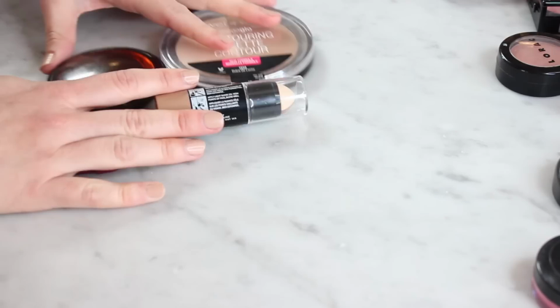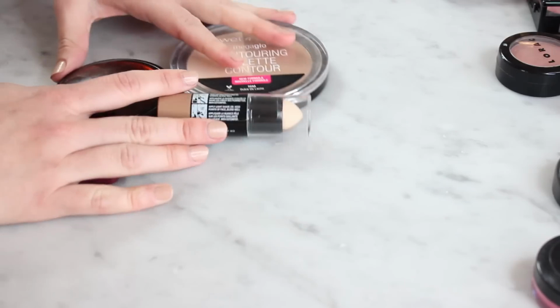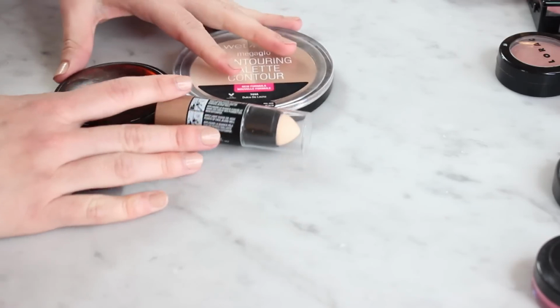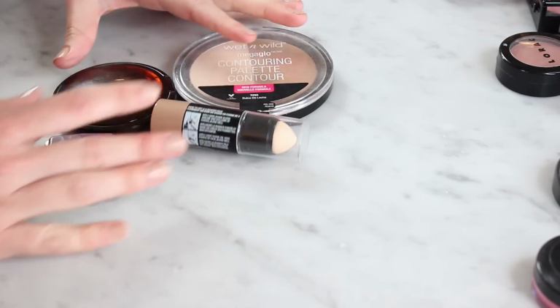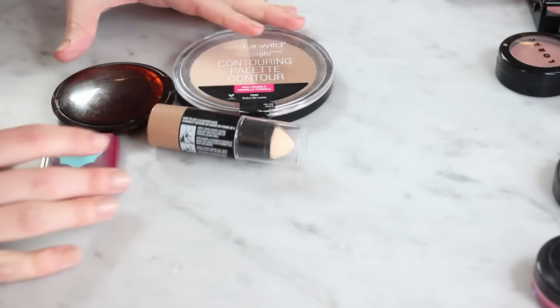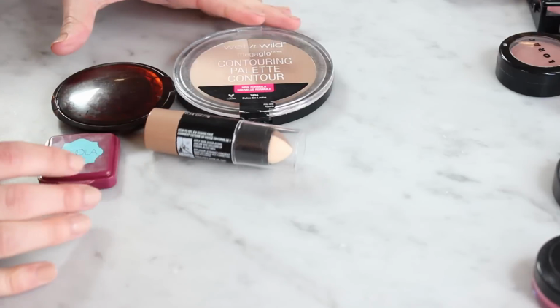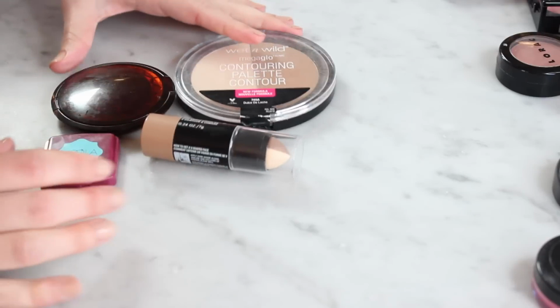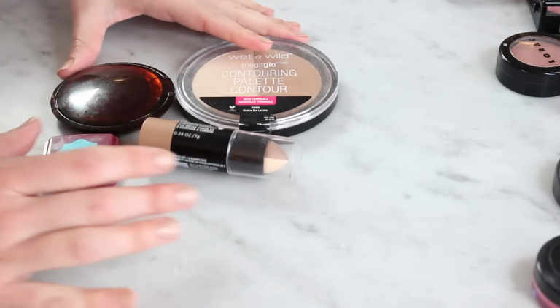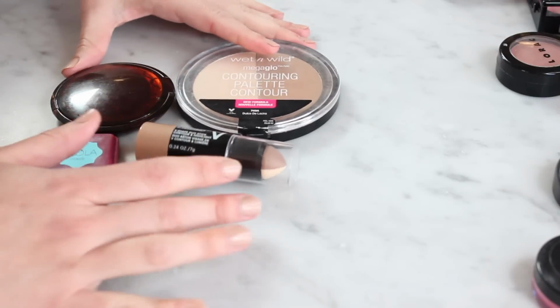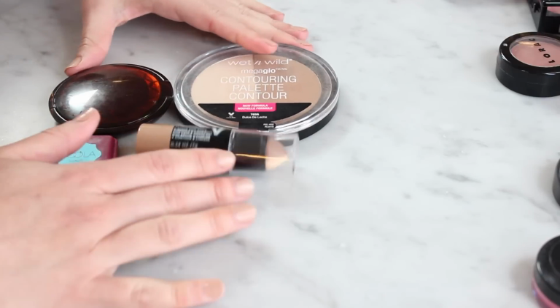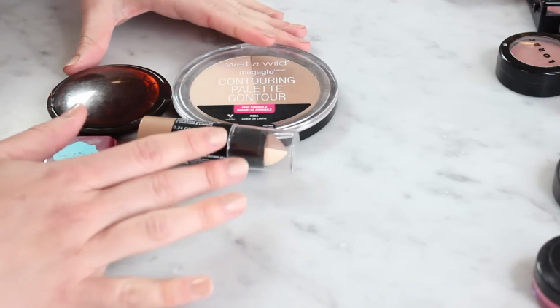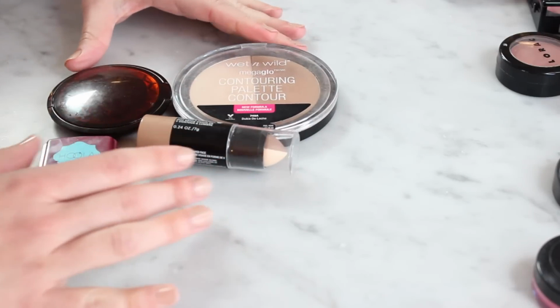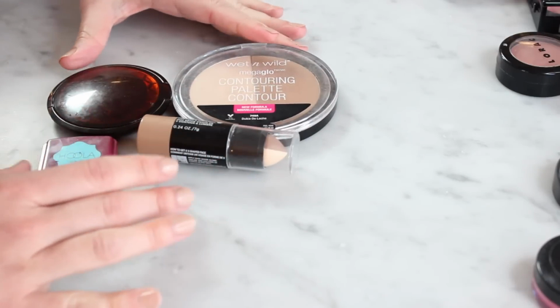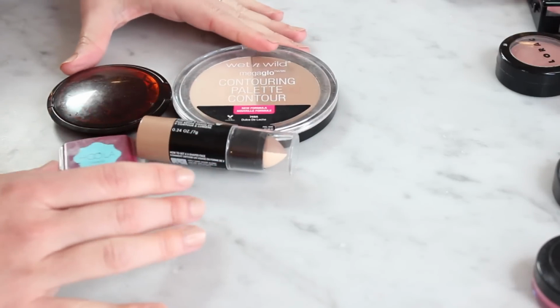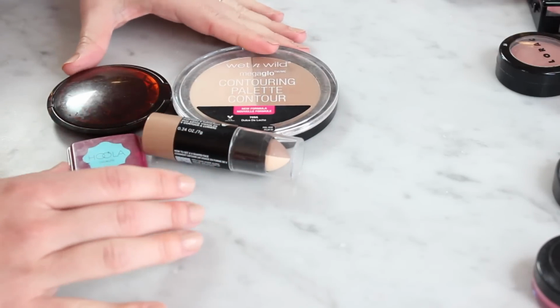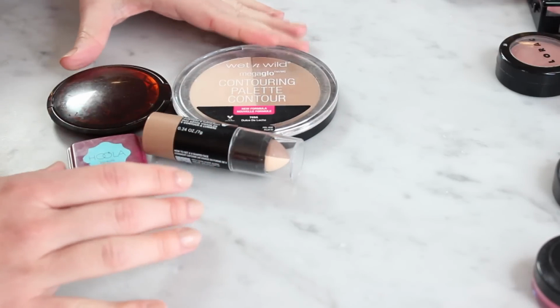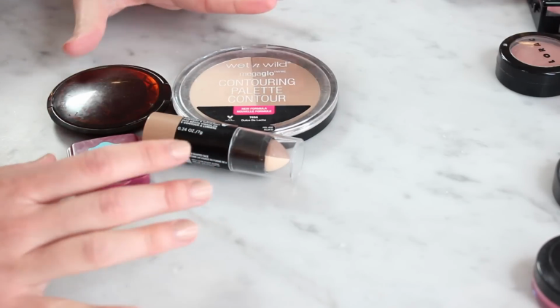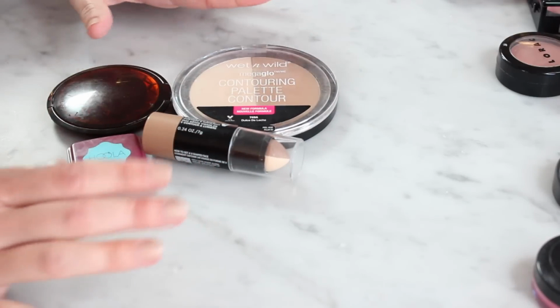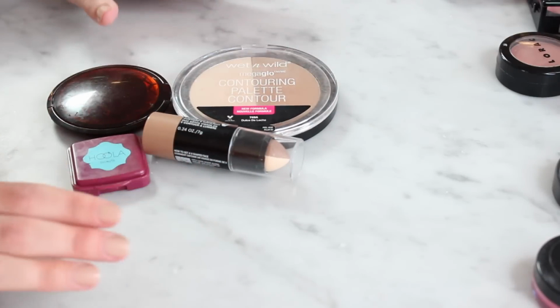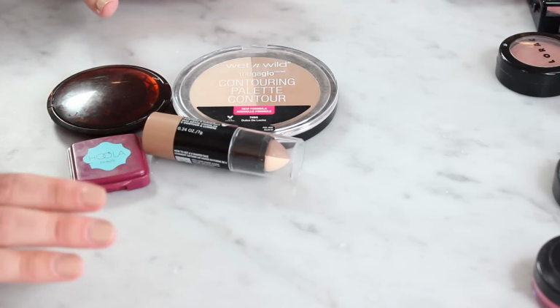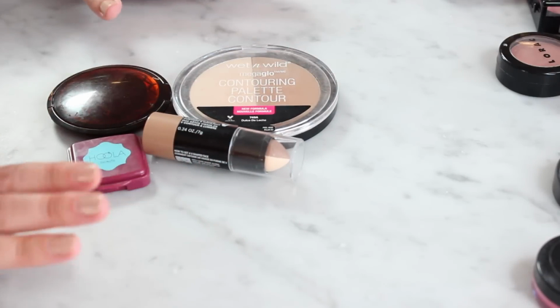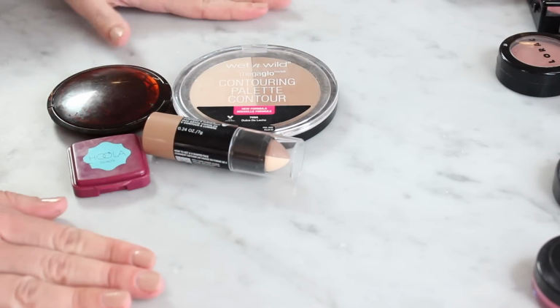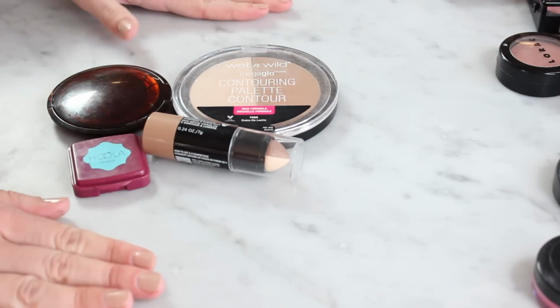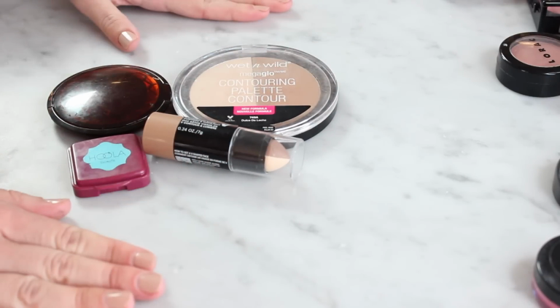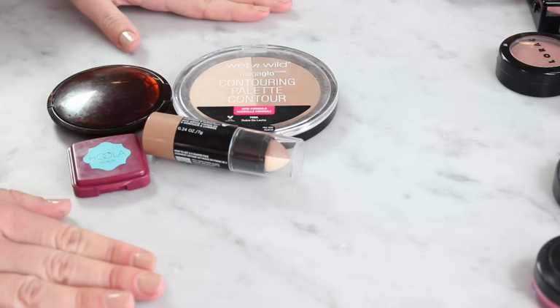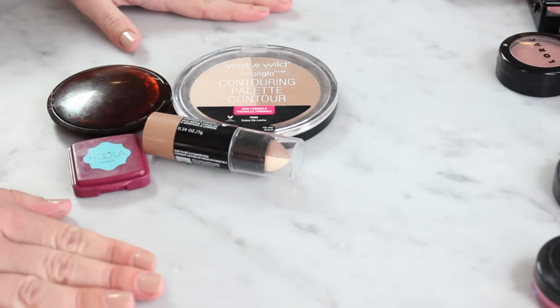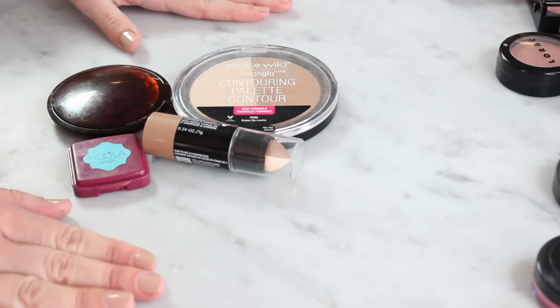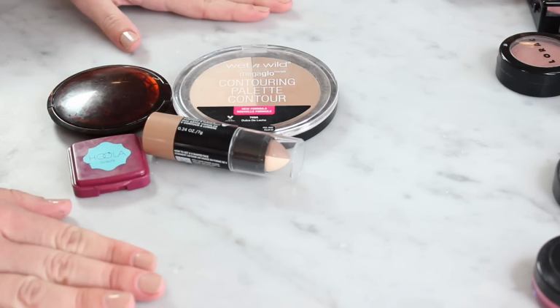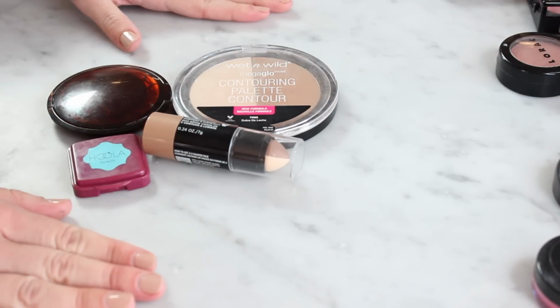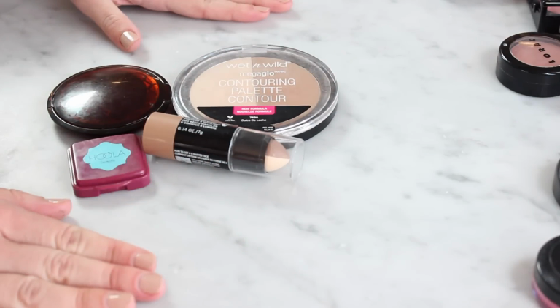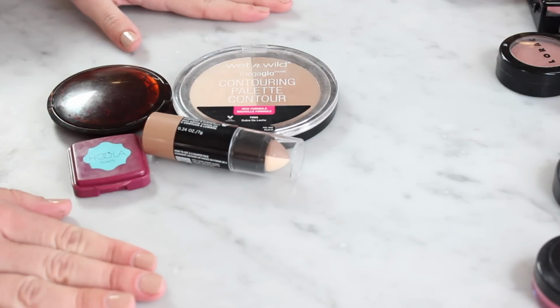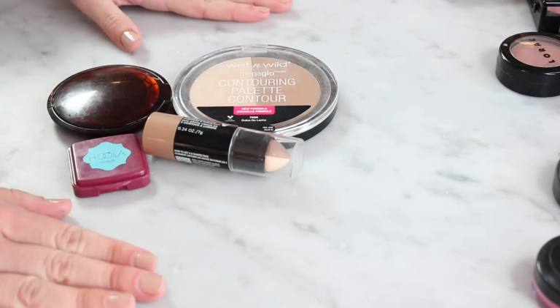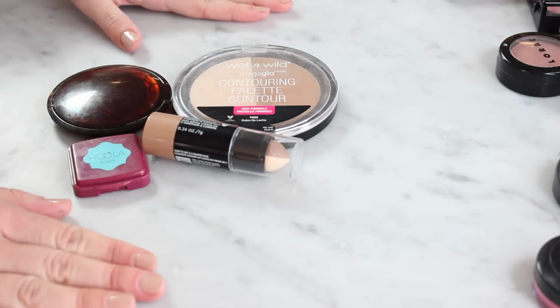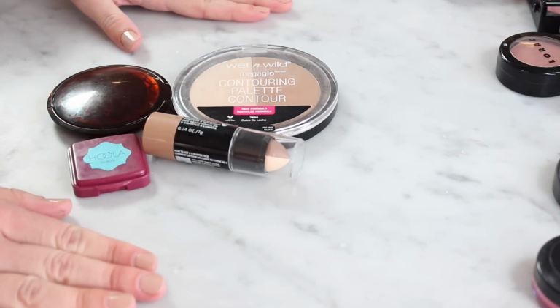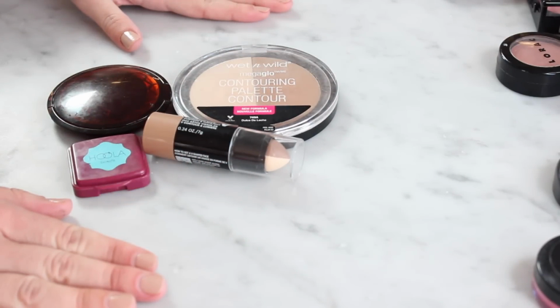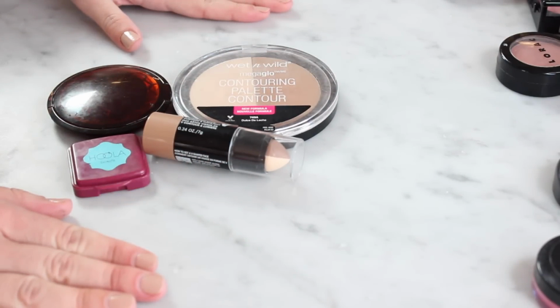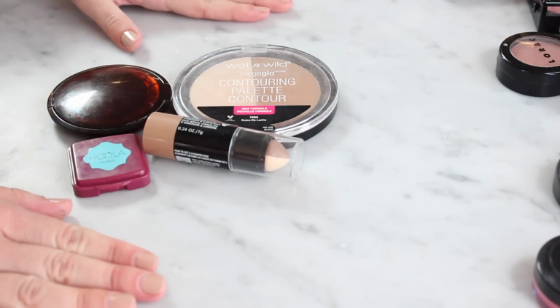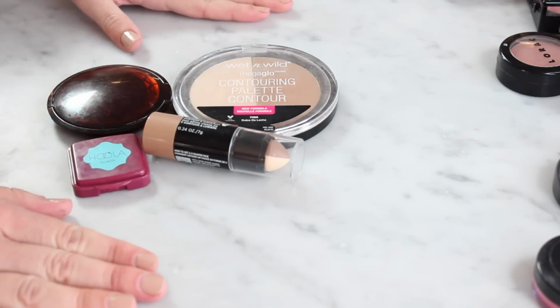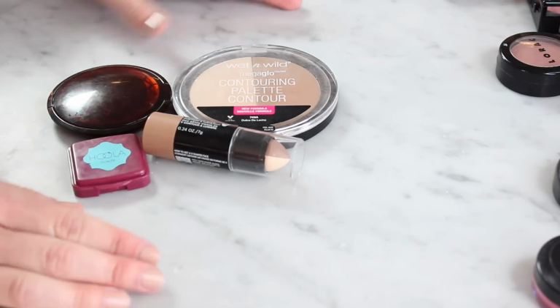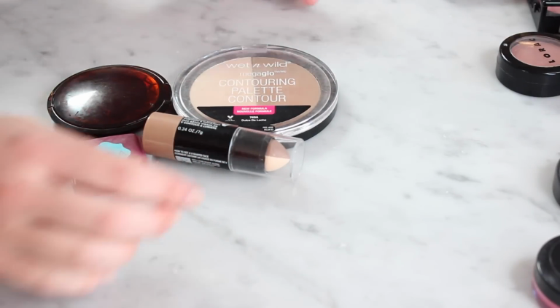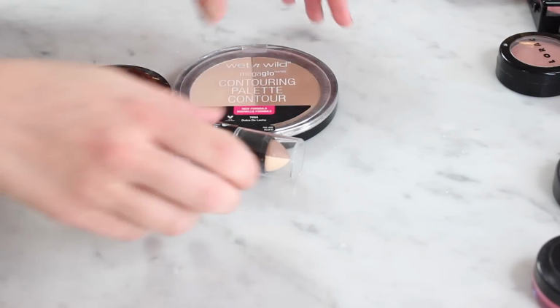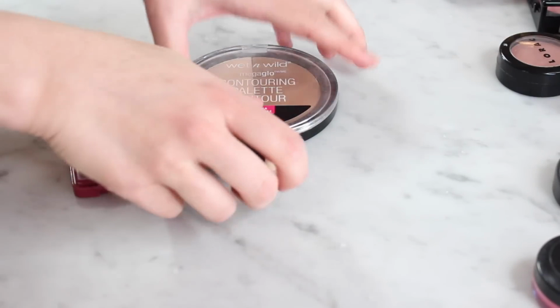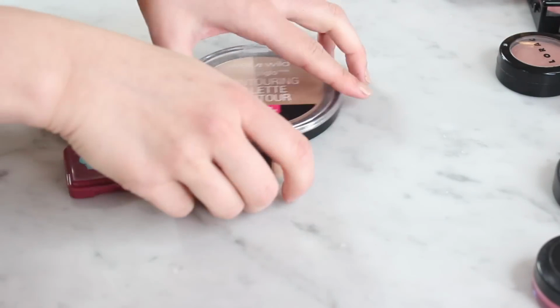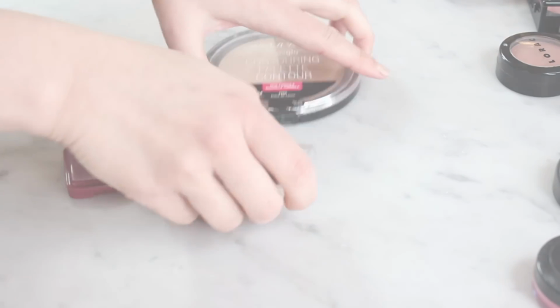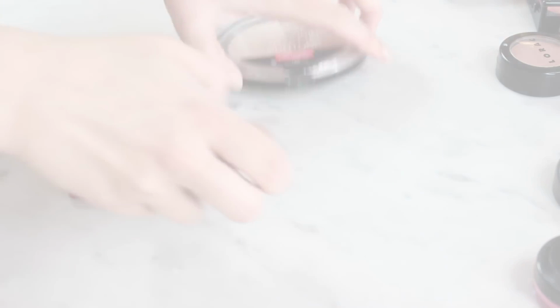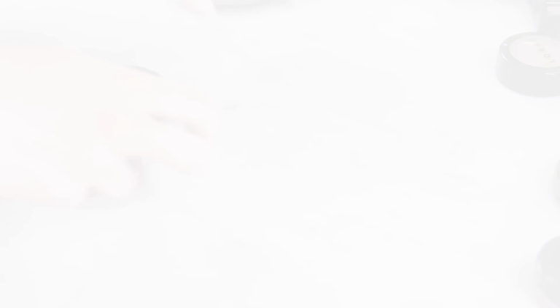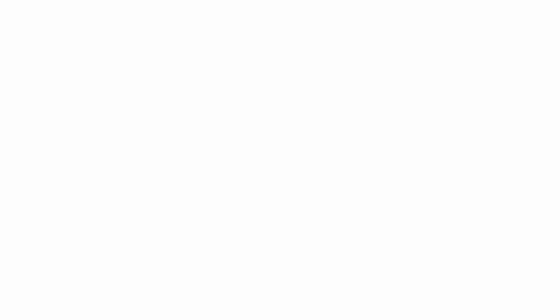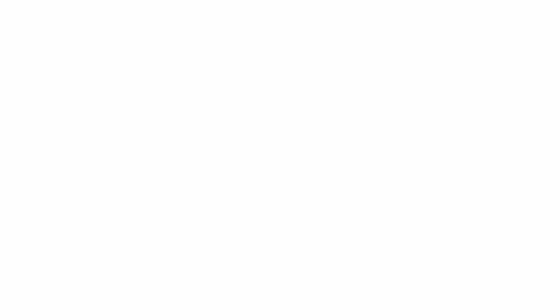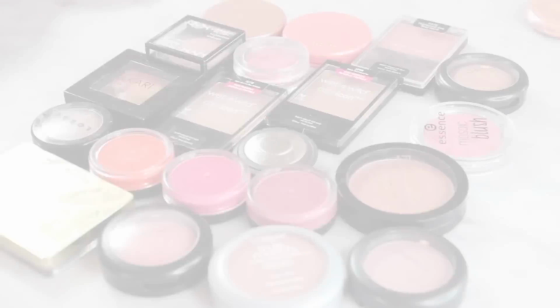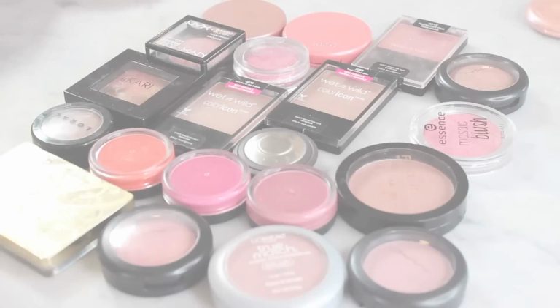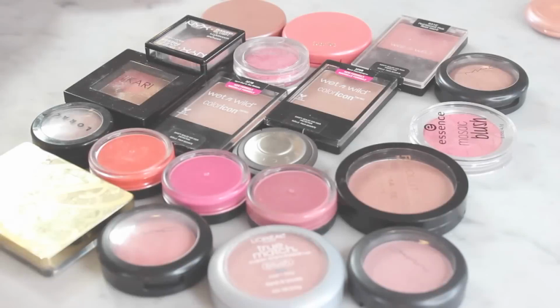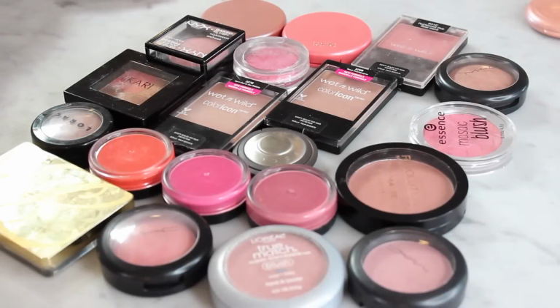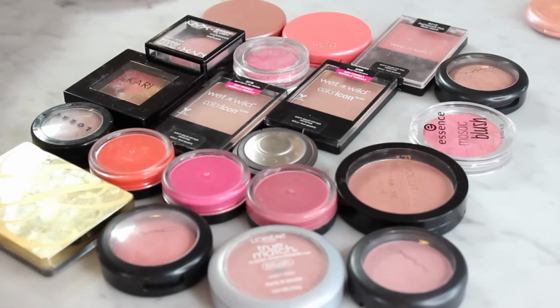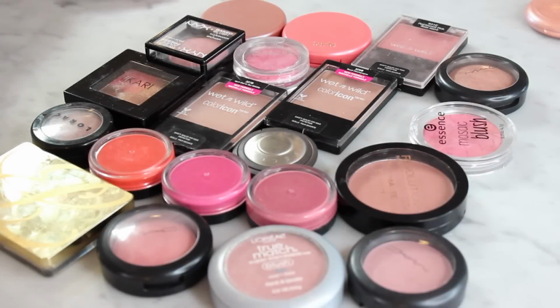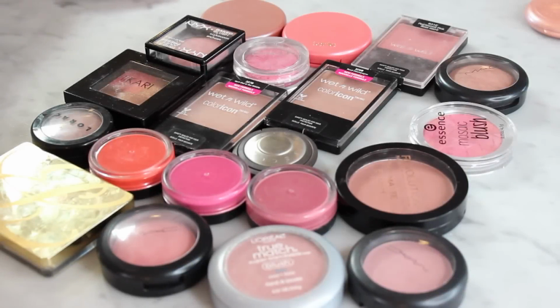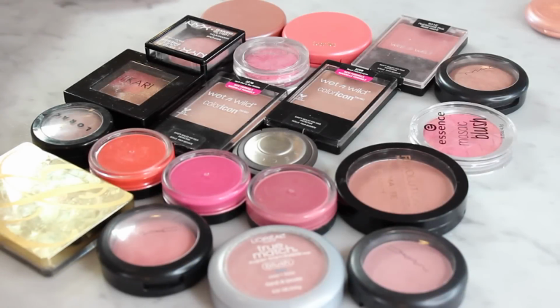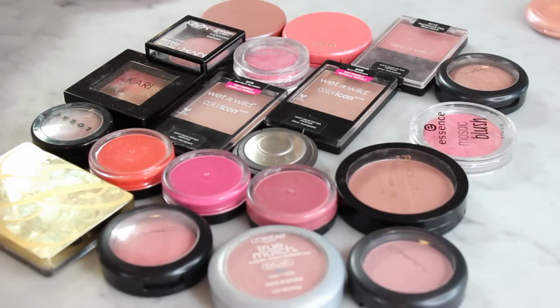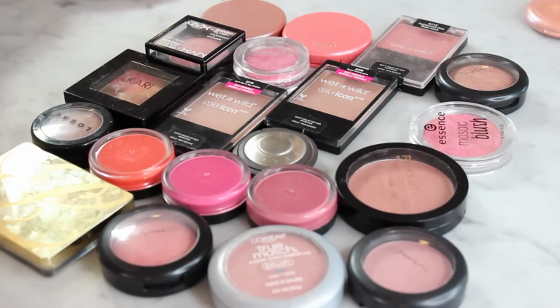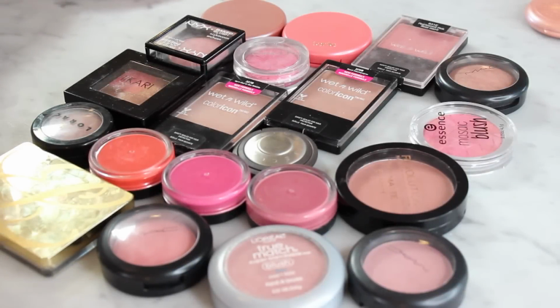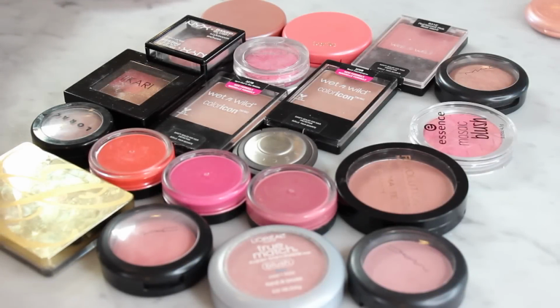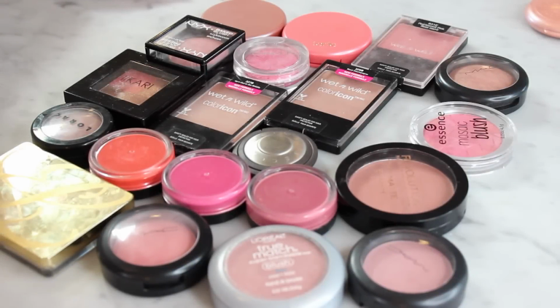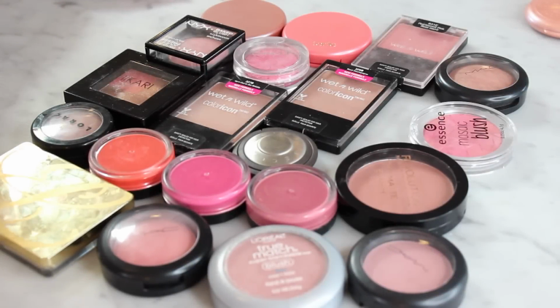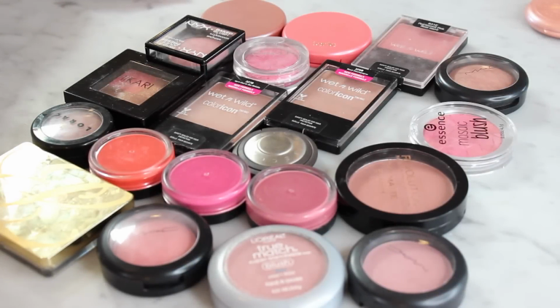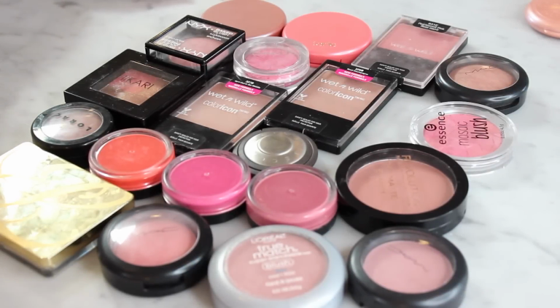So of my bronzers and contours I'm keeping four and getting rid of two. Okay, blushes — I have 20.